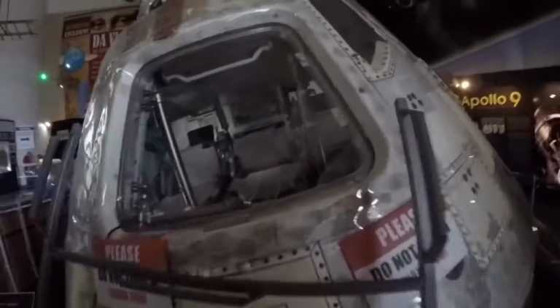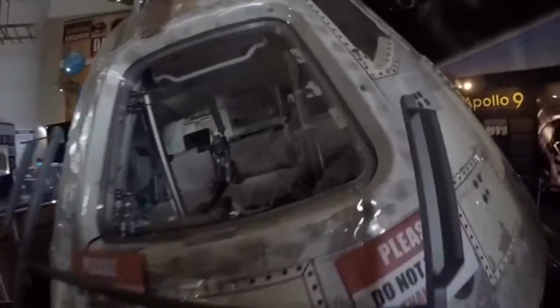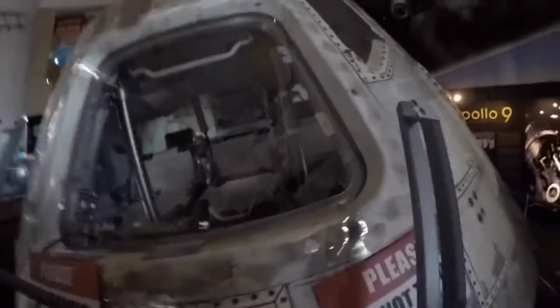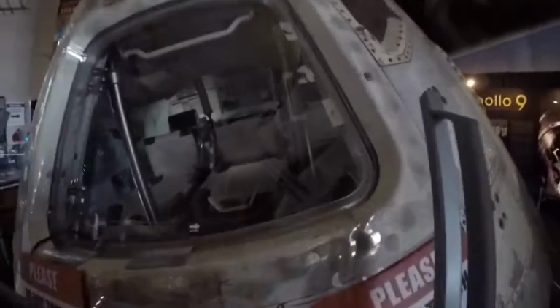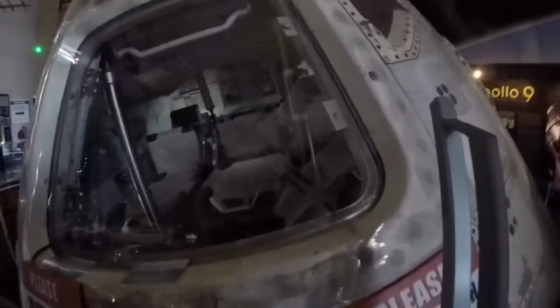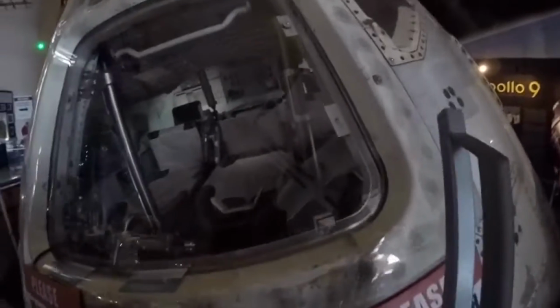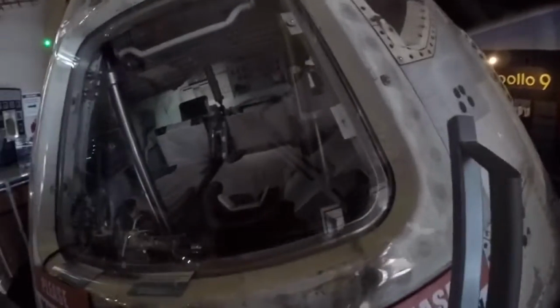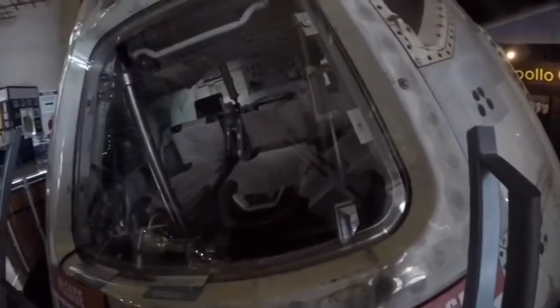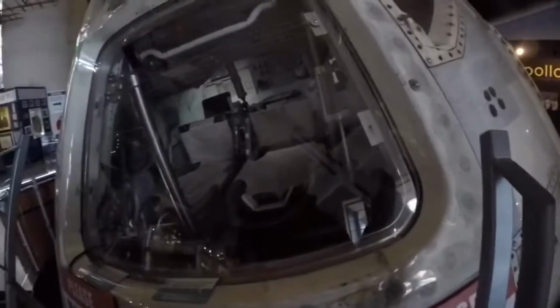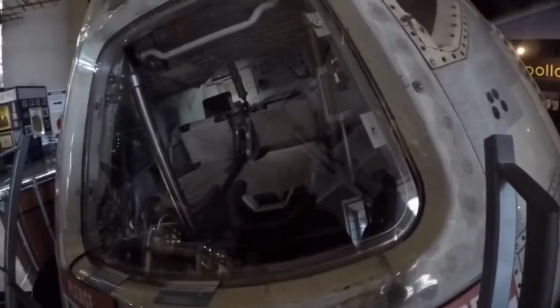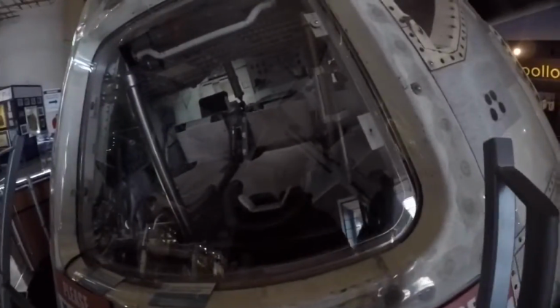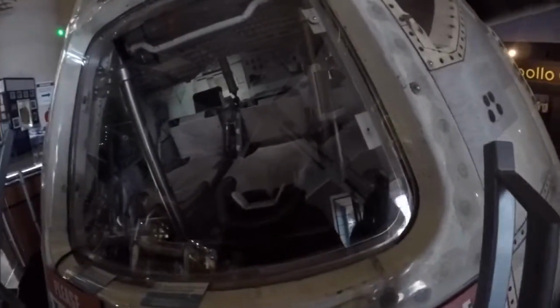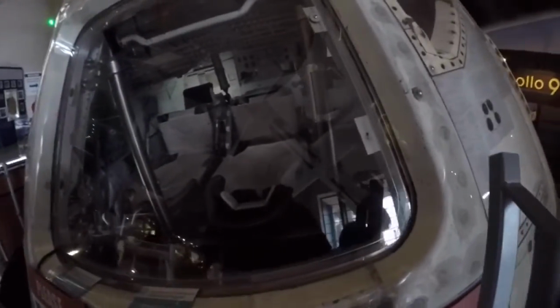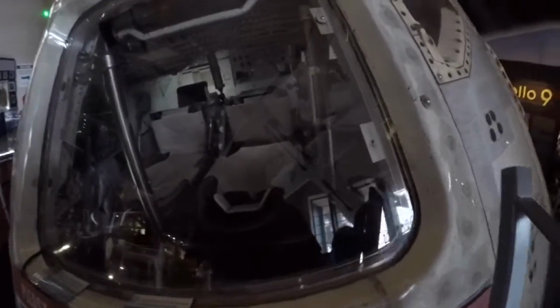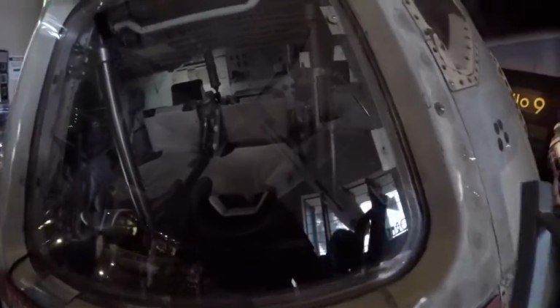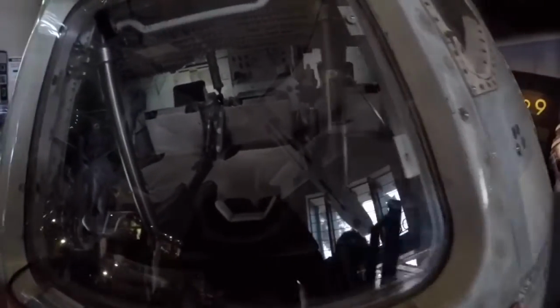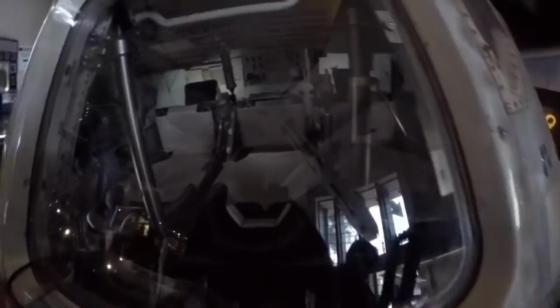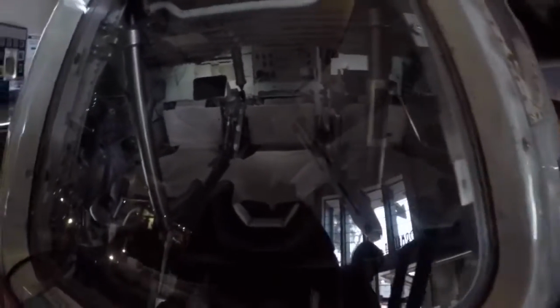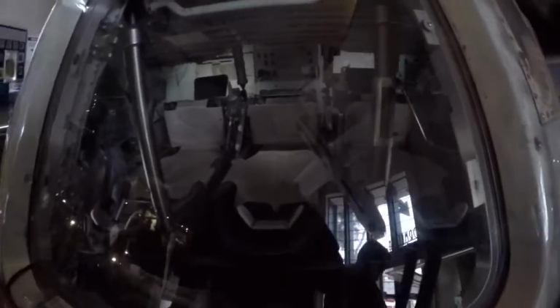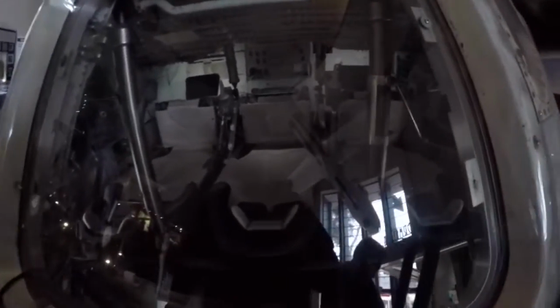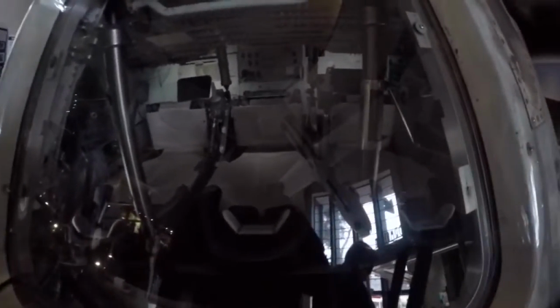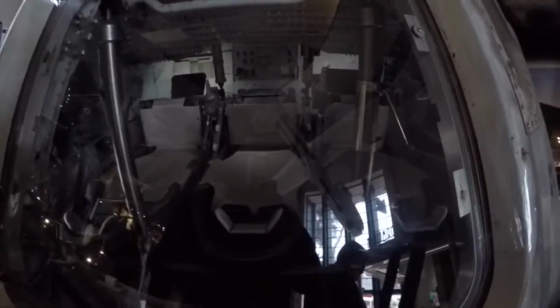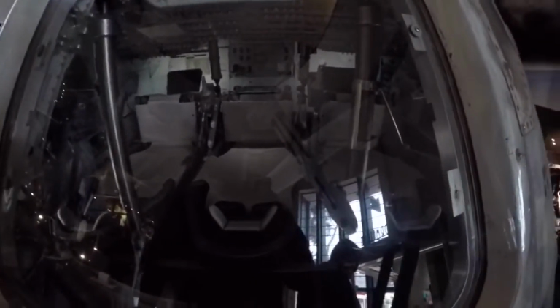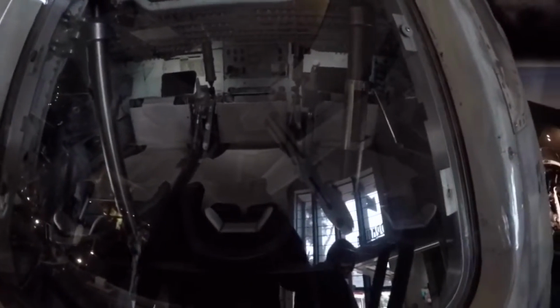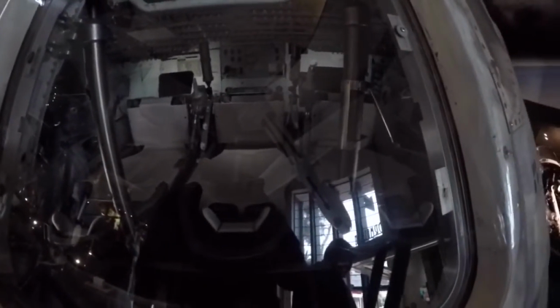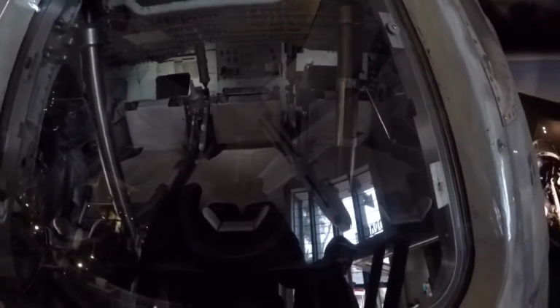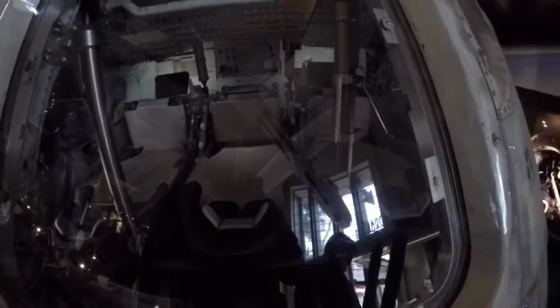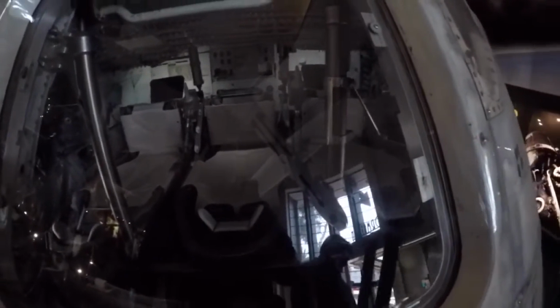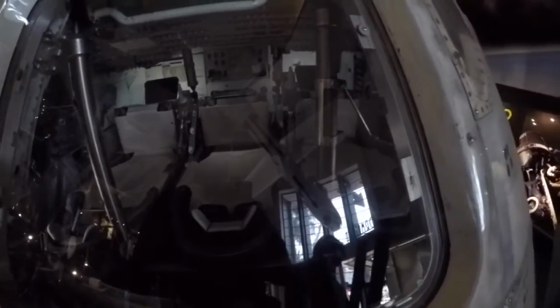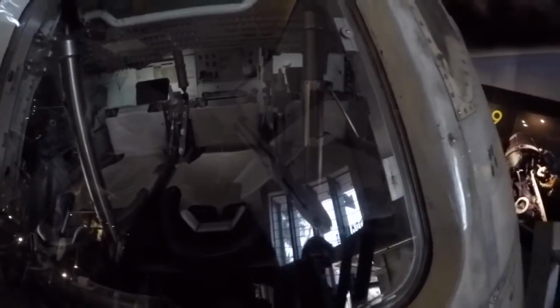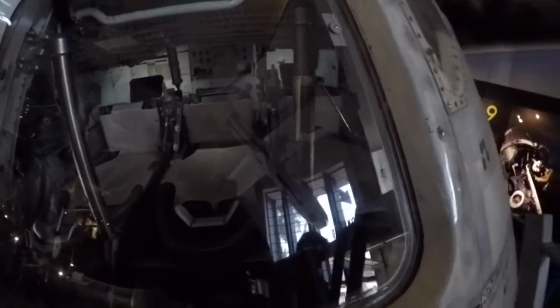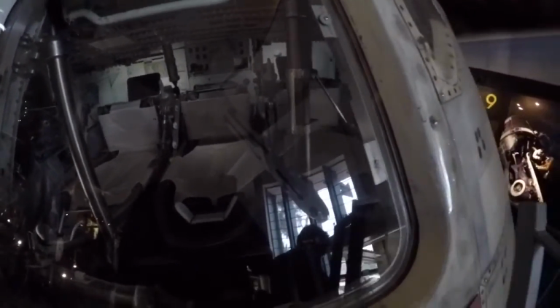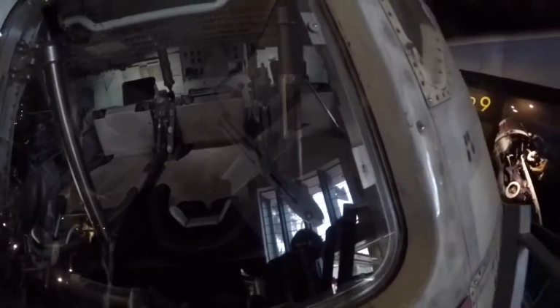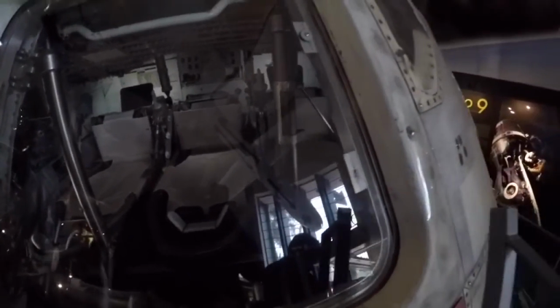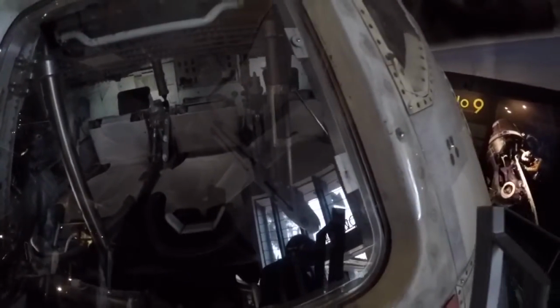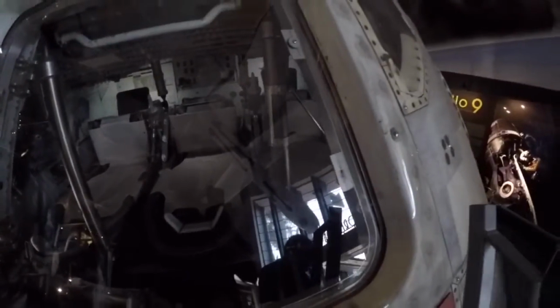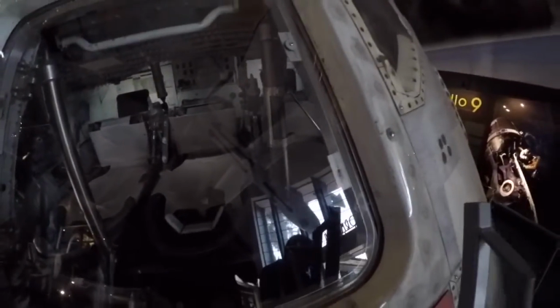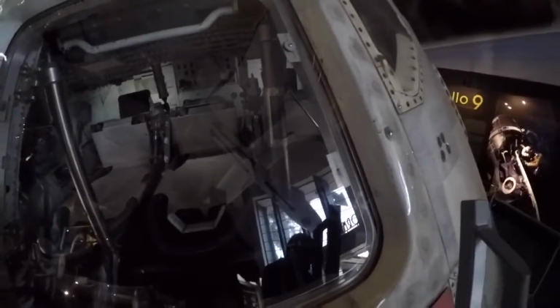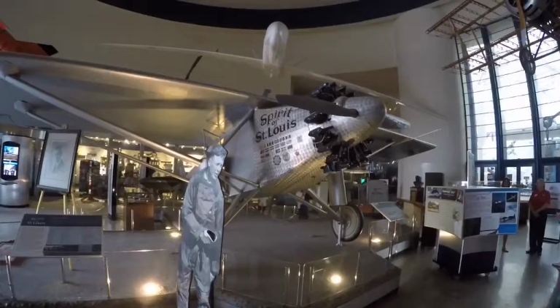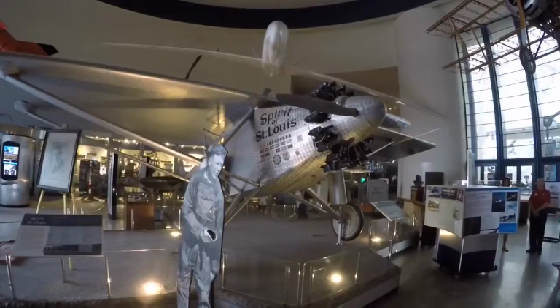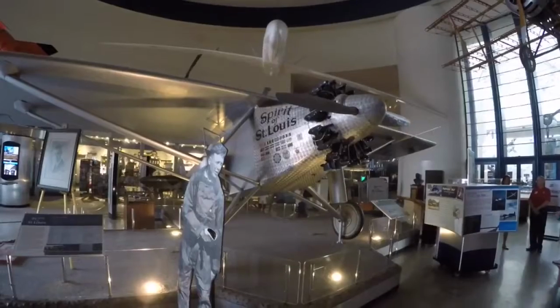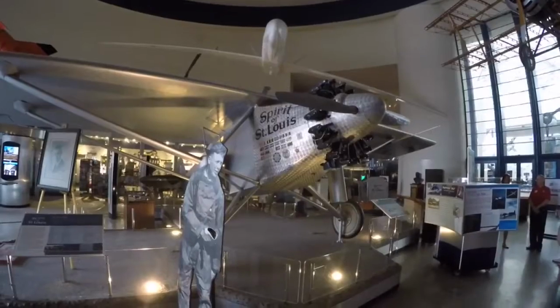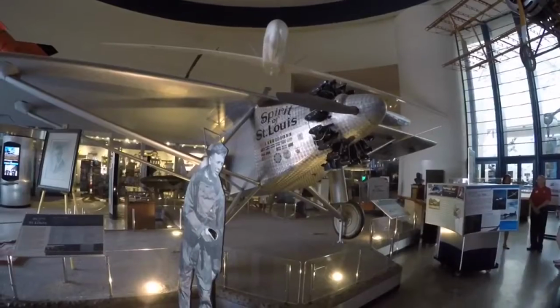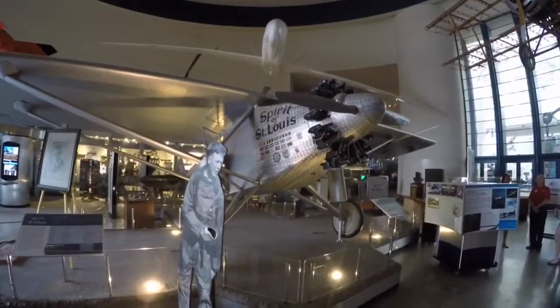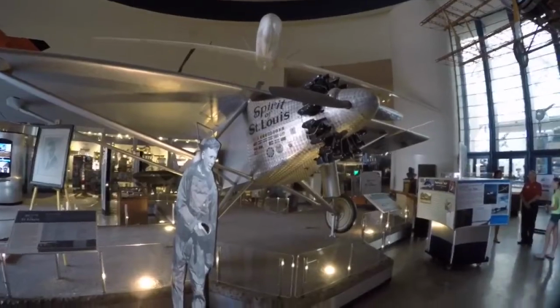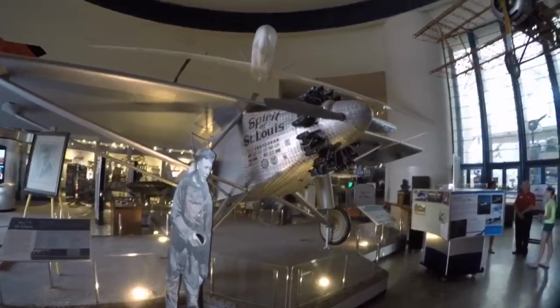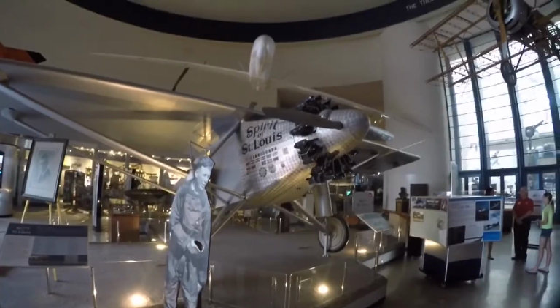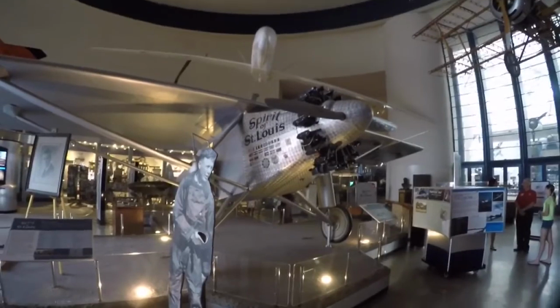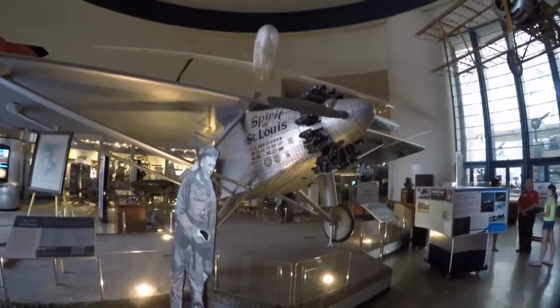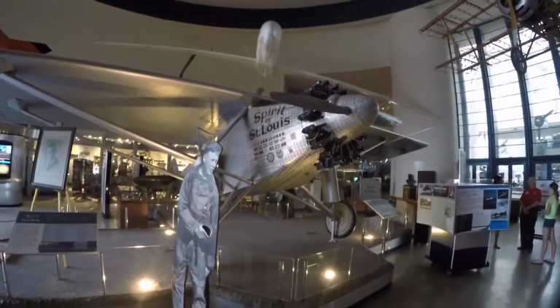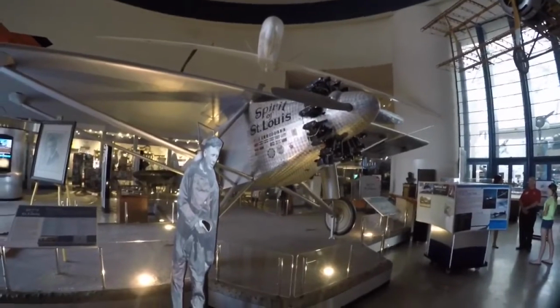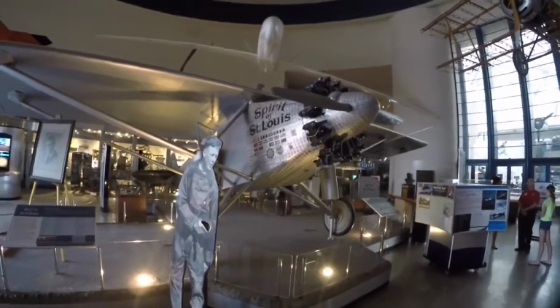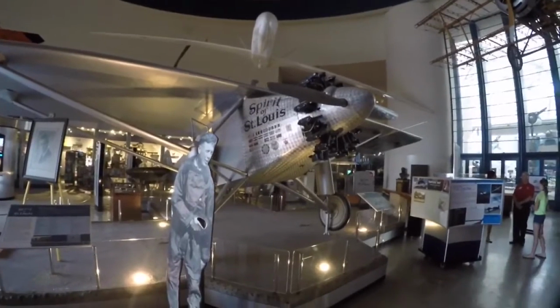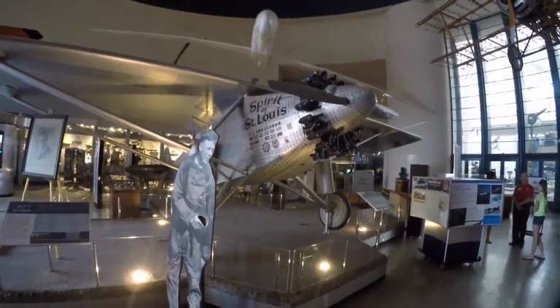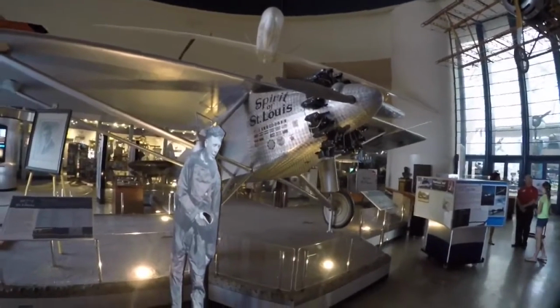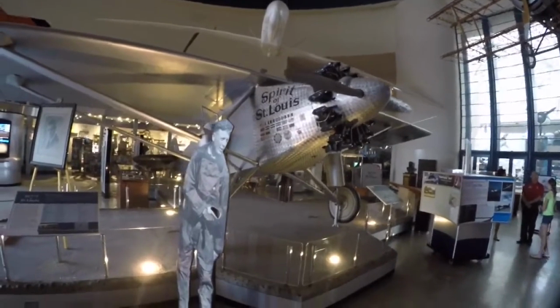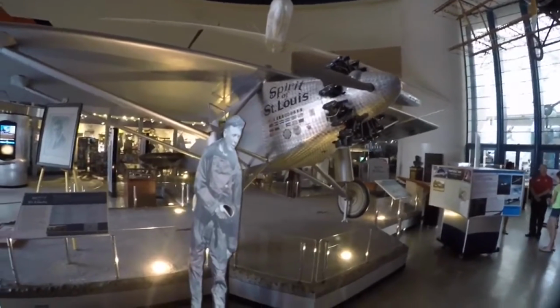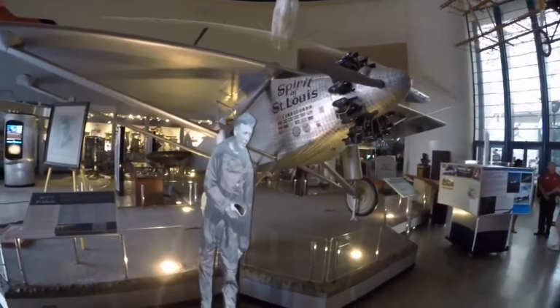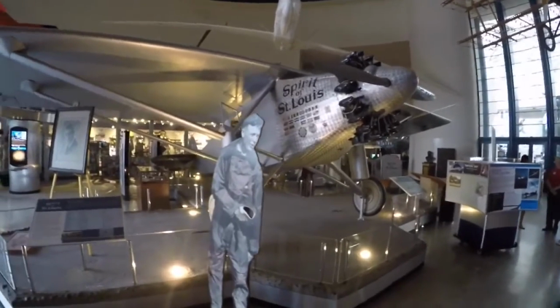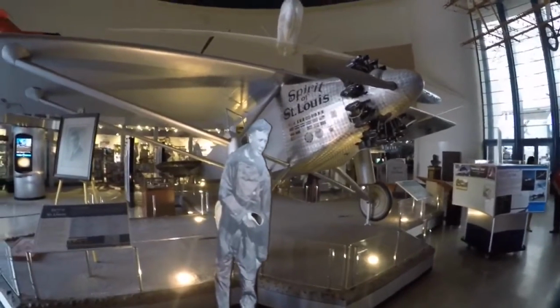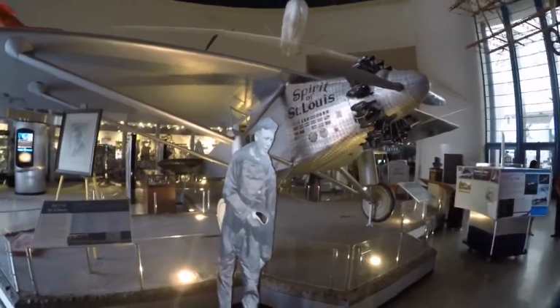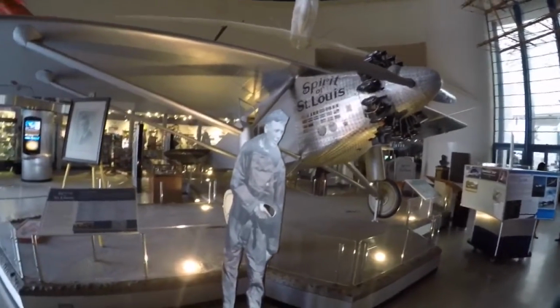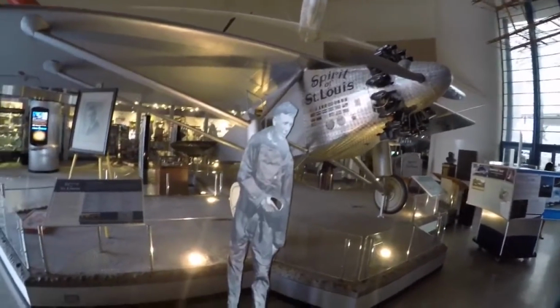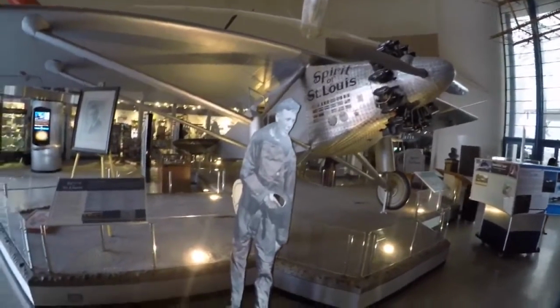This is what Matt Damon used to get out of Mars. The Spirit of St. Louis, which...